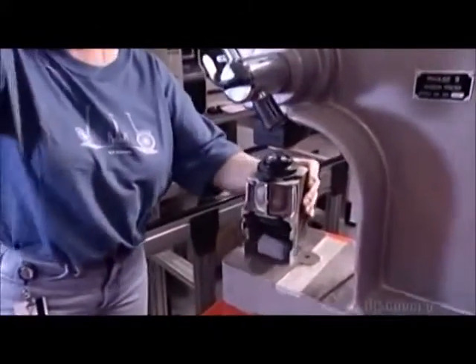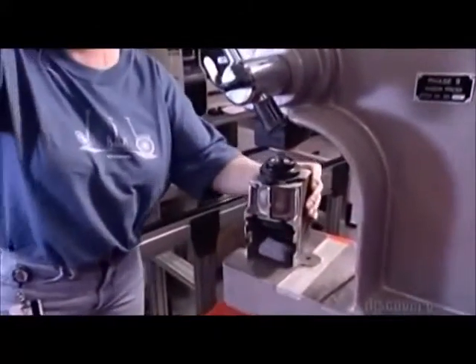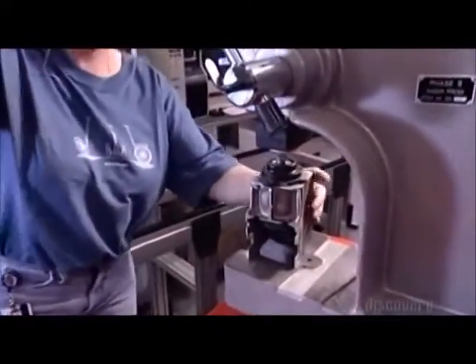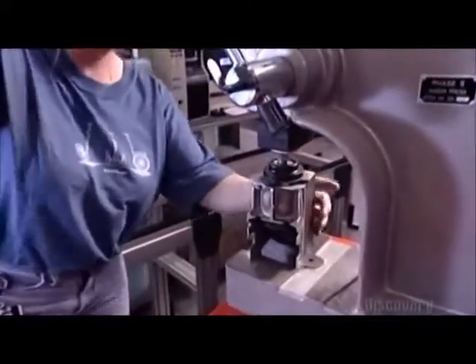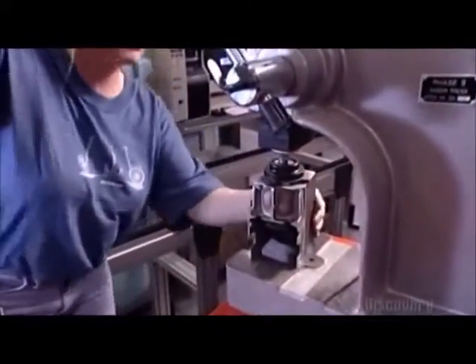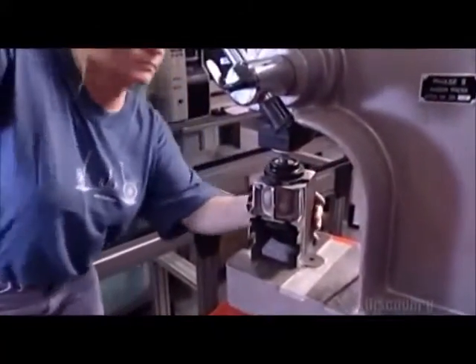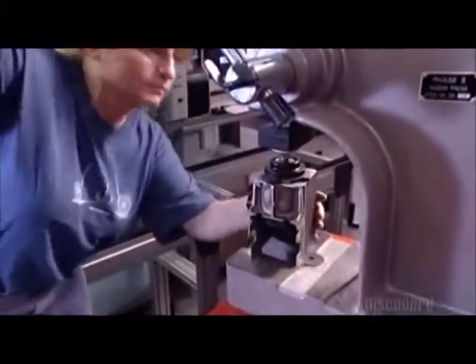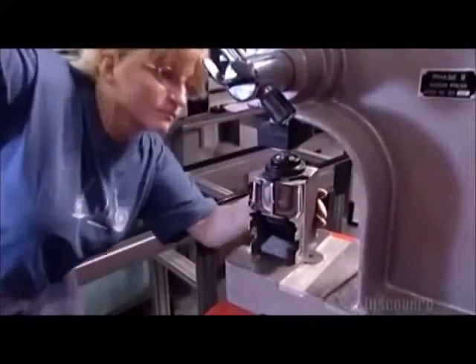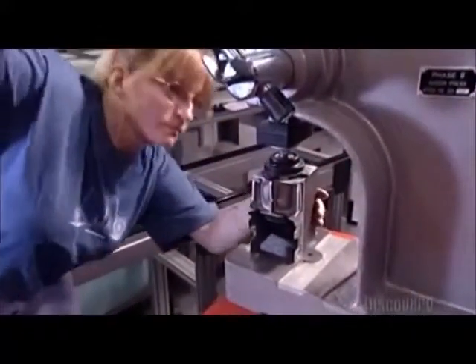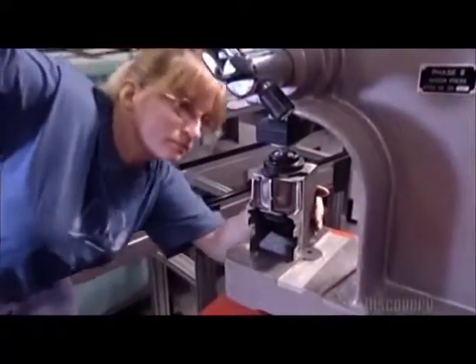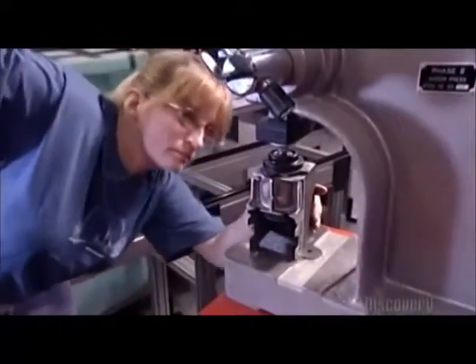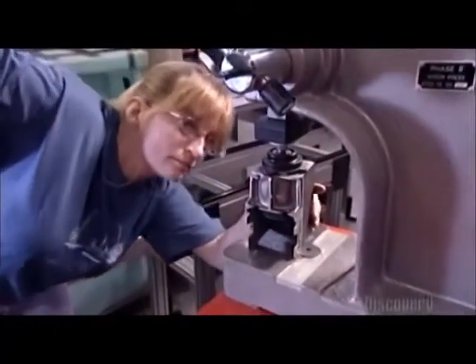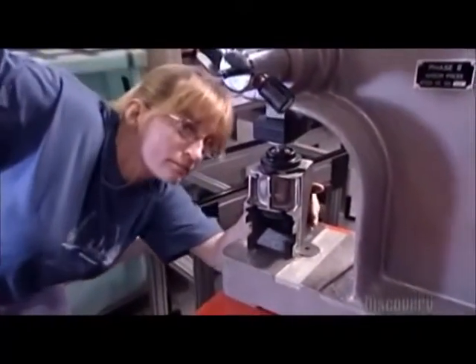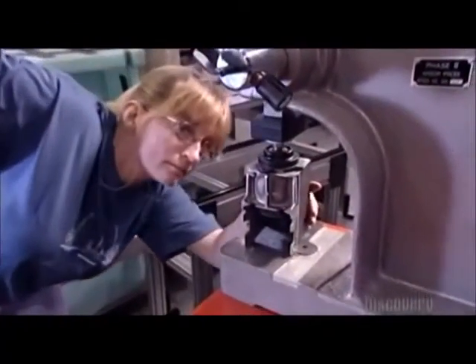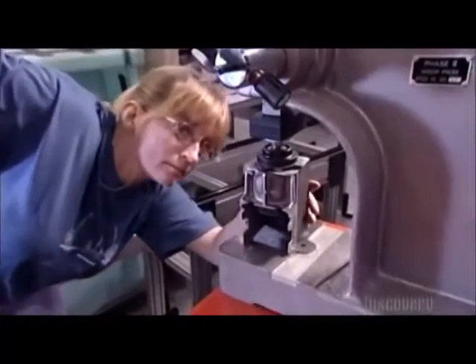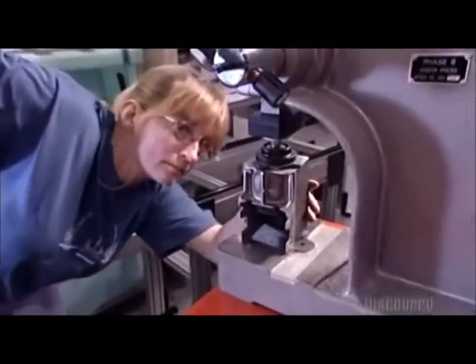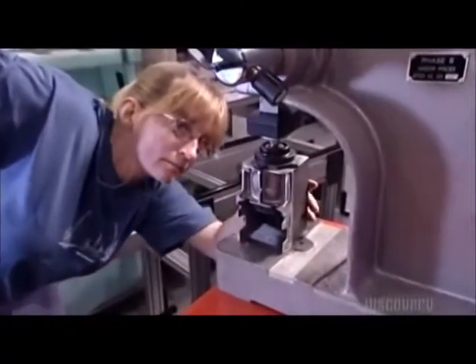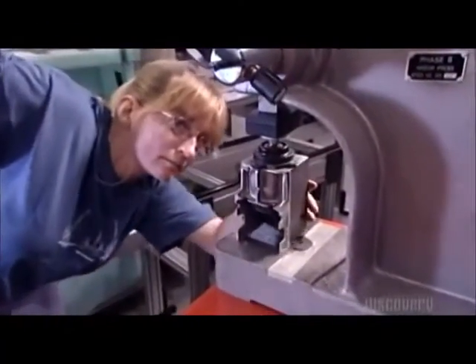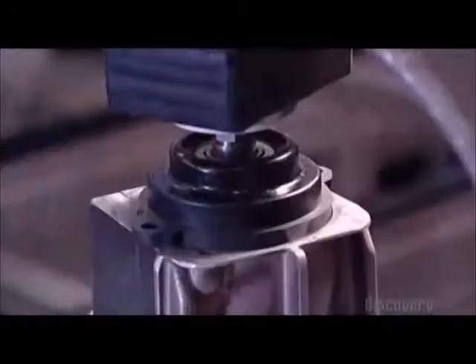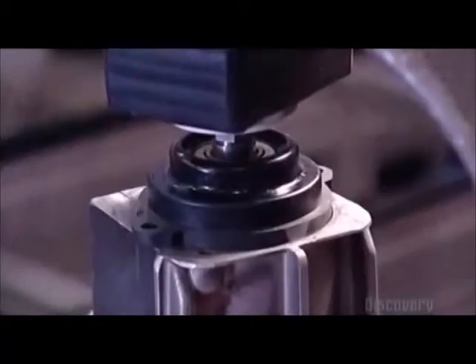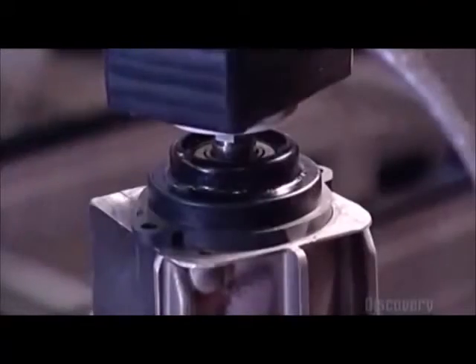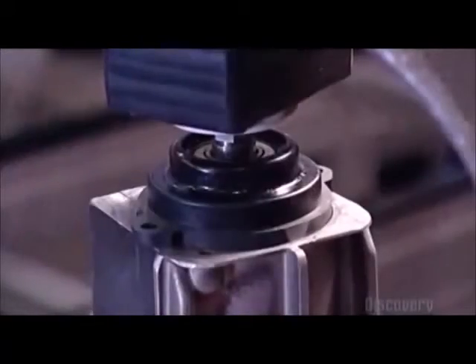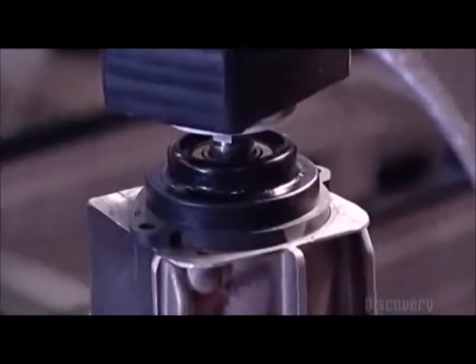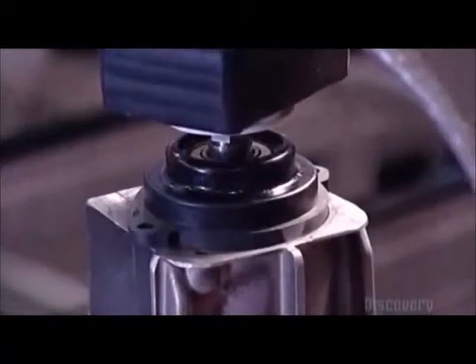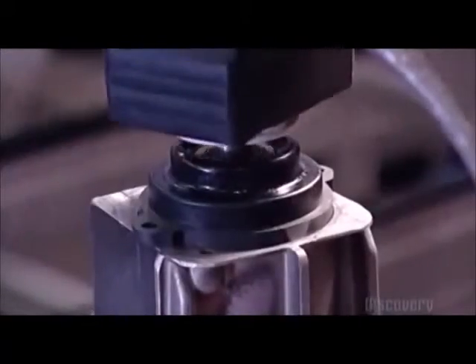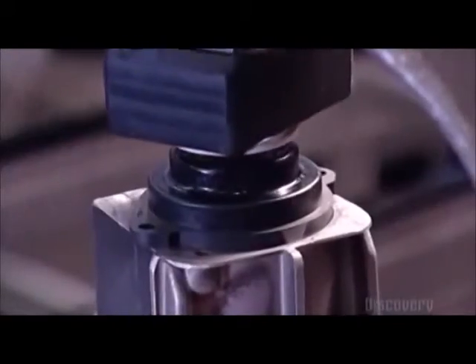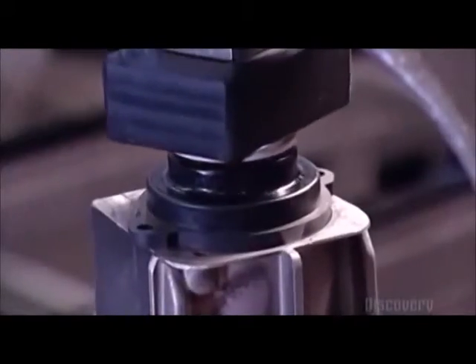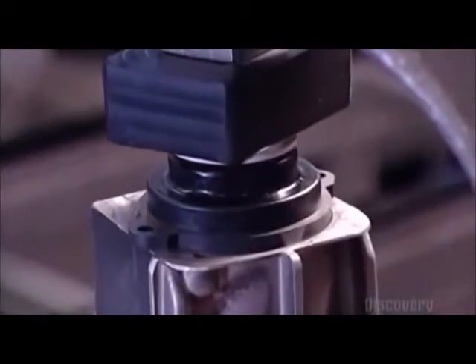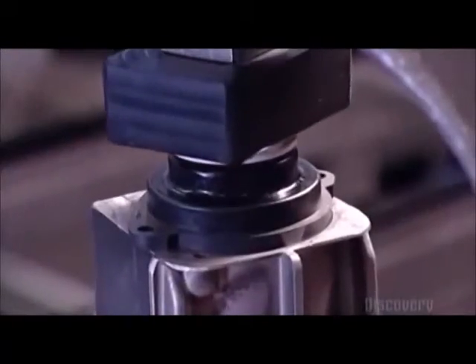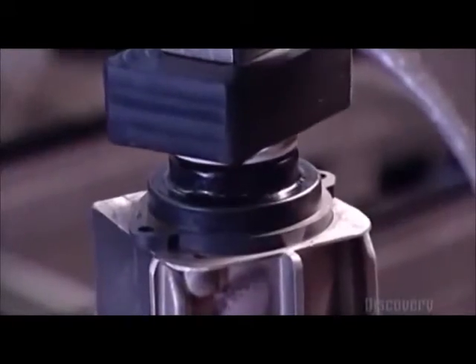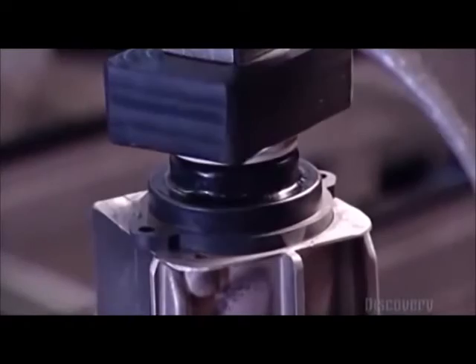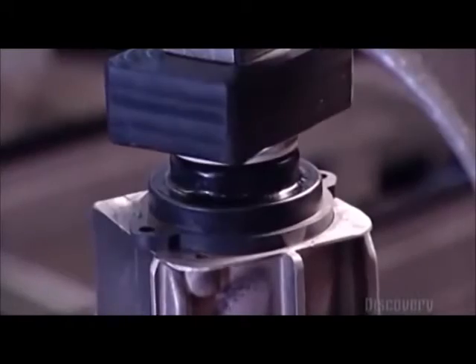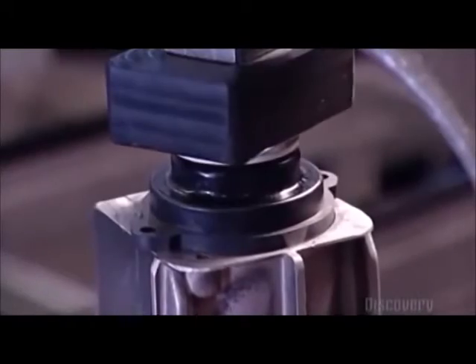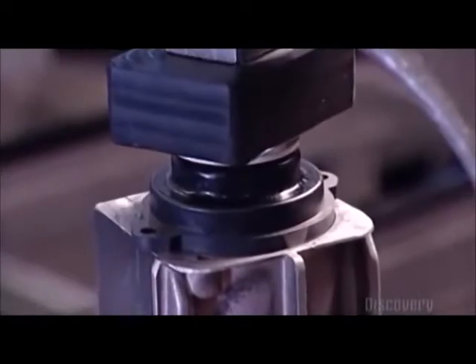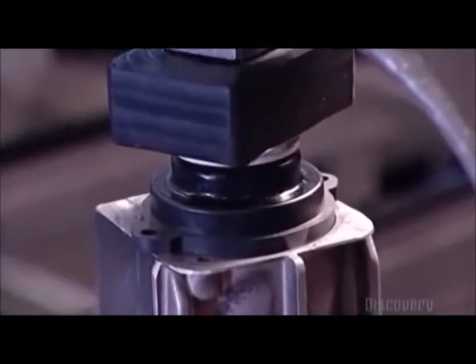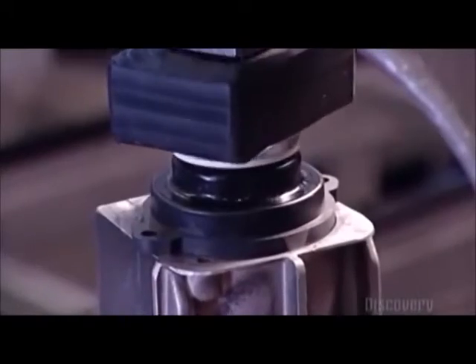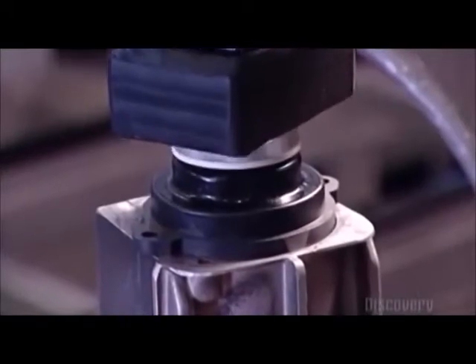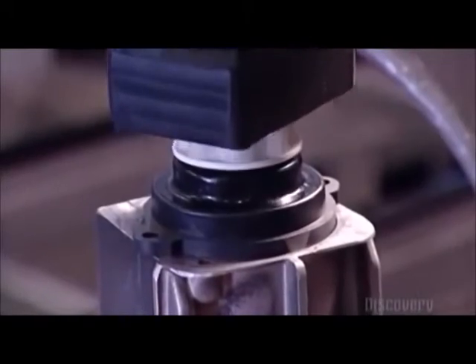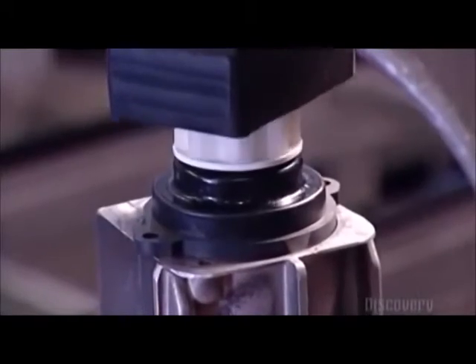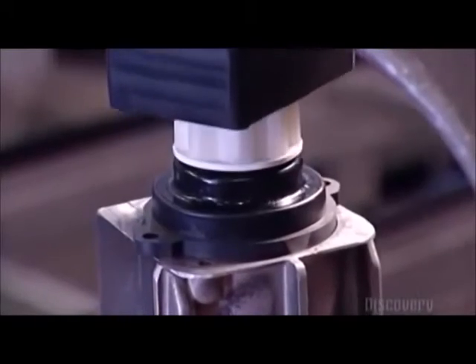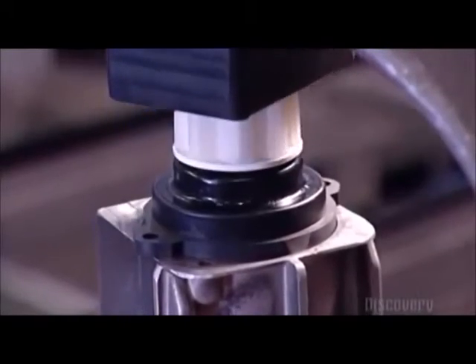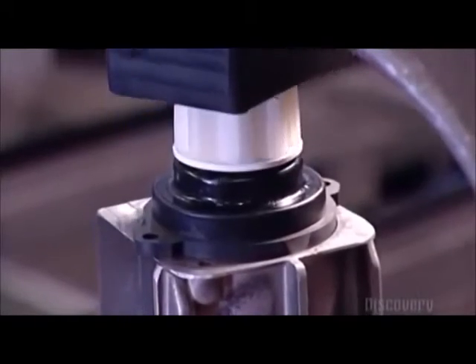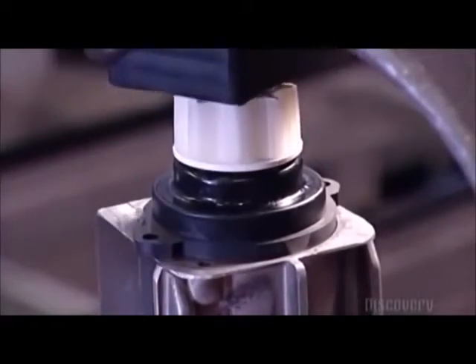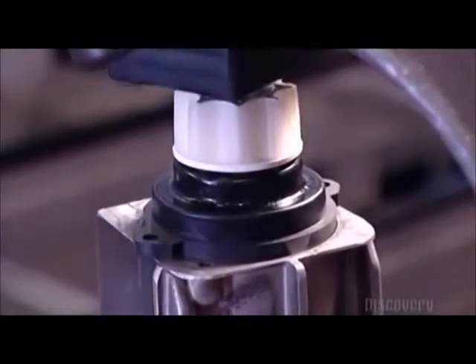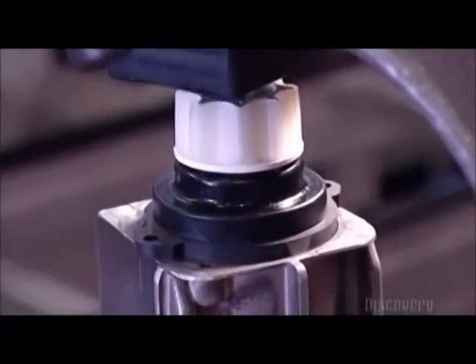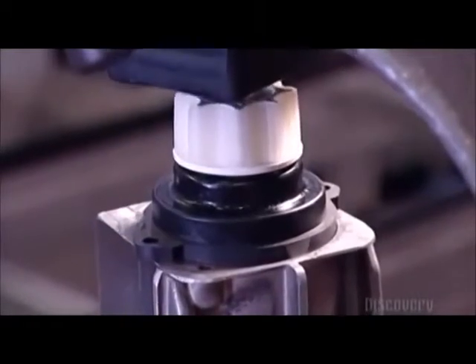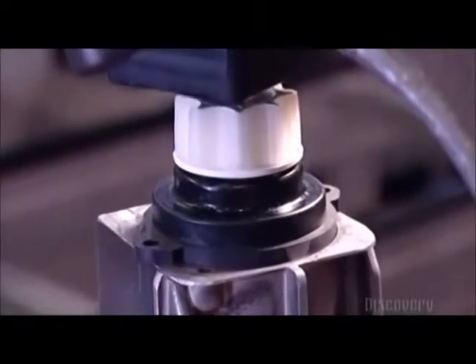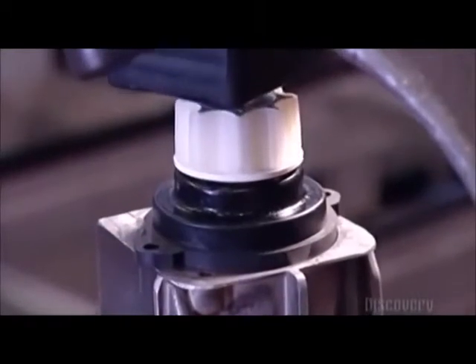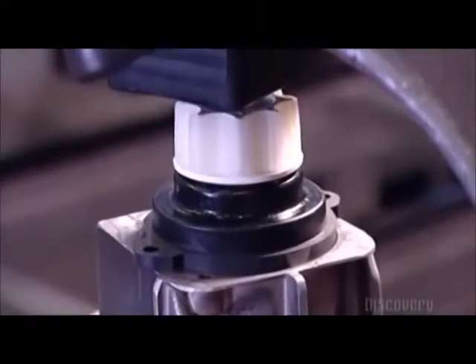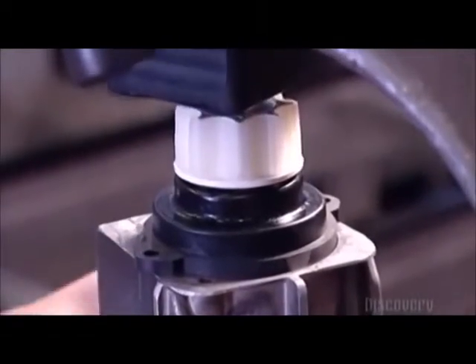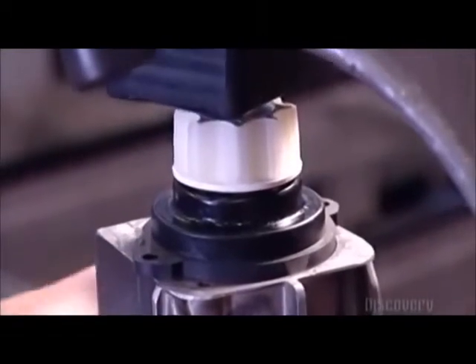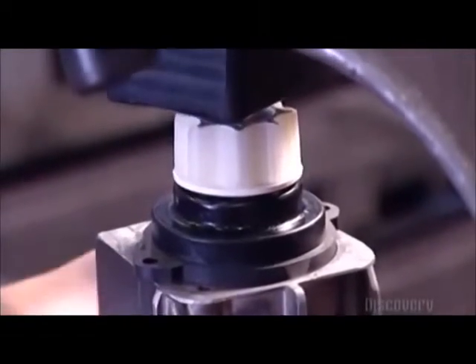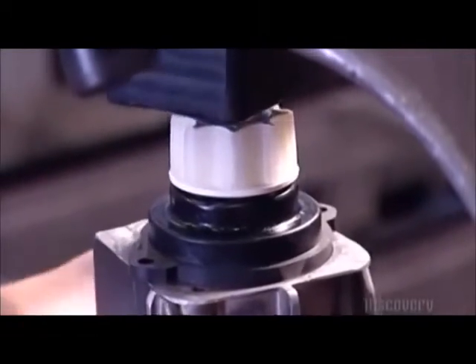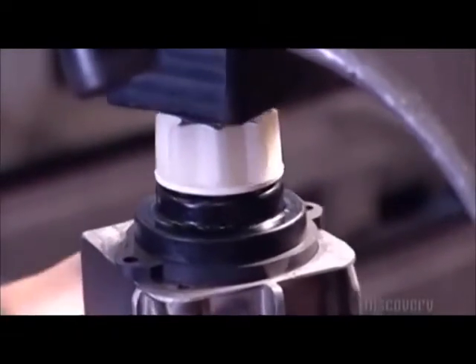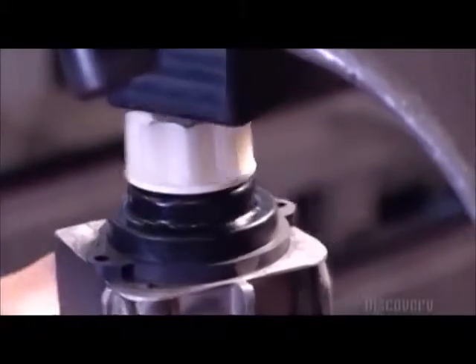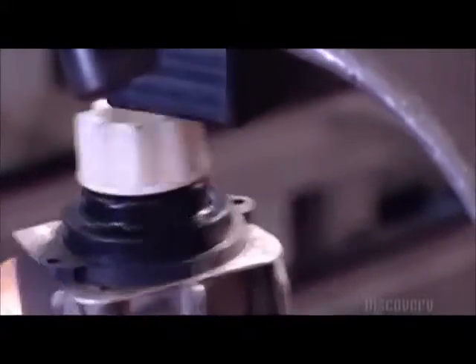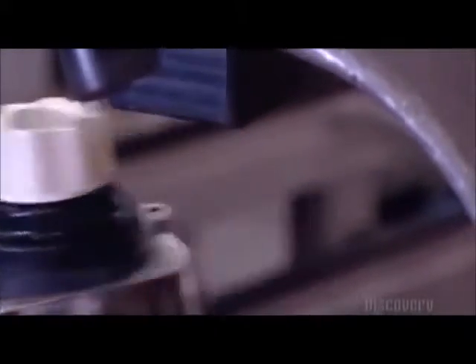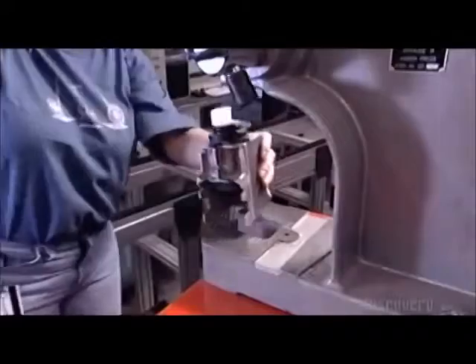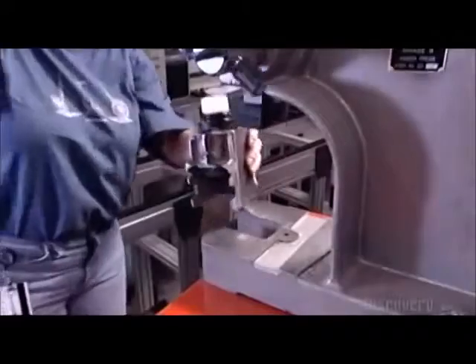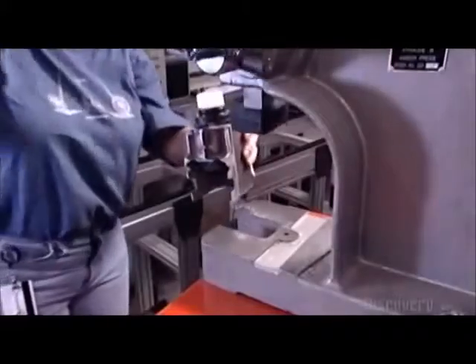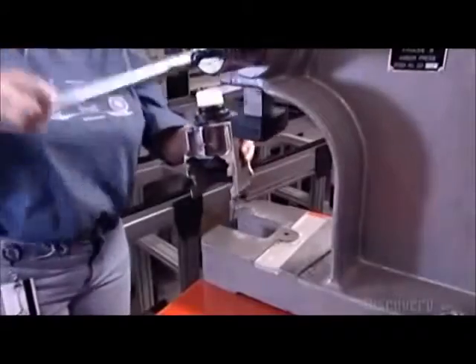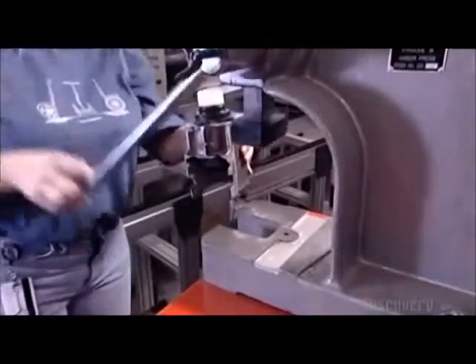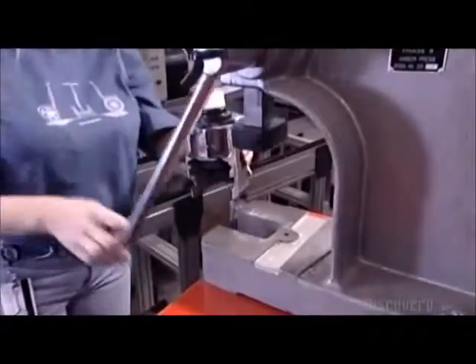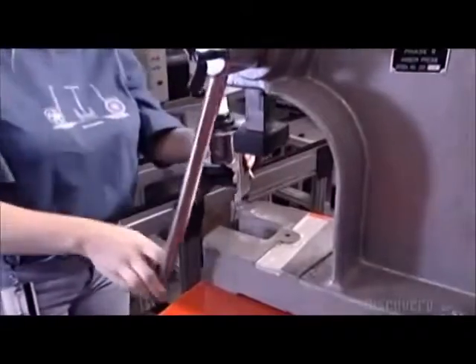Using a press, a worker attaches couplings to two motors. These couplings will connect the motors to gearboxes later on.